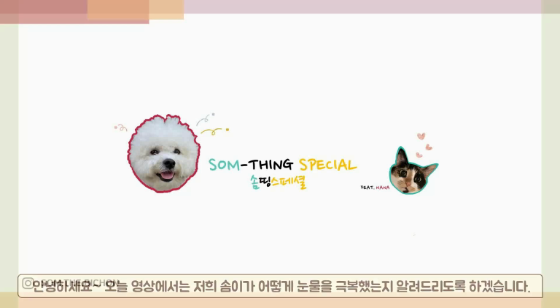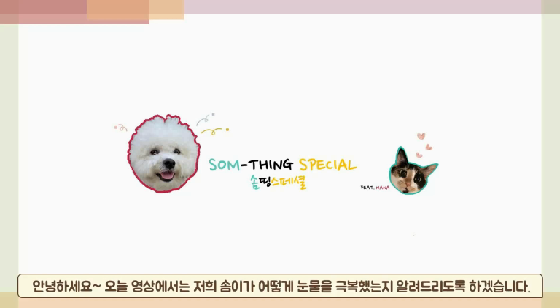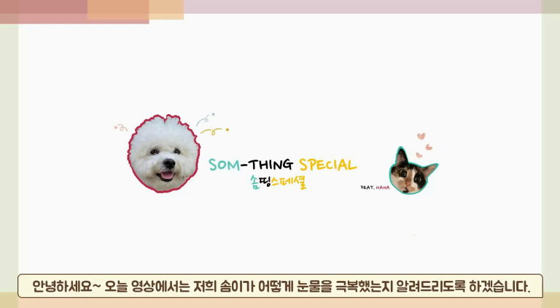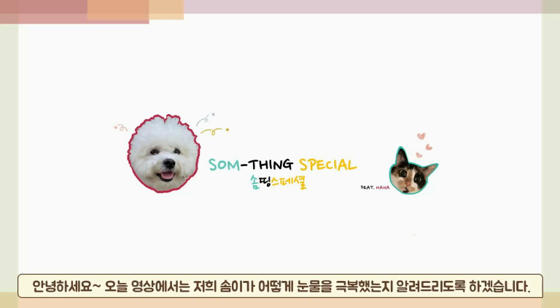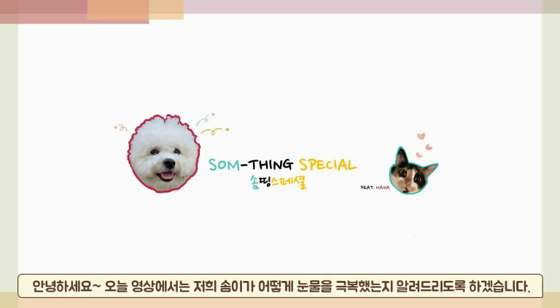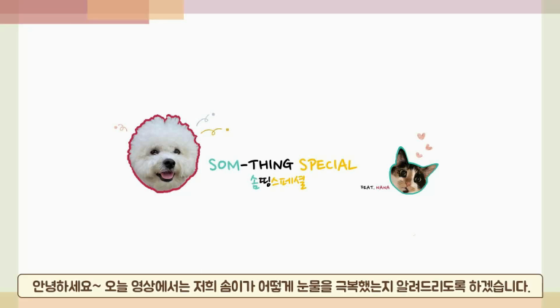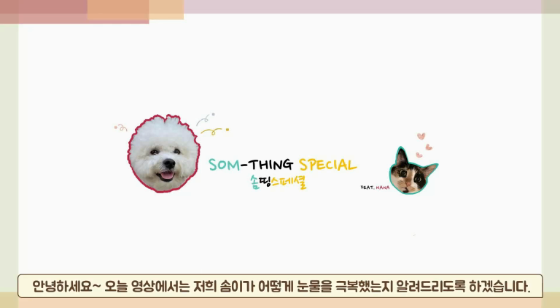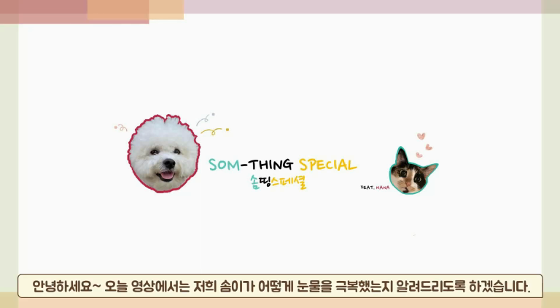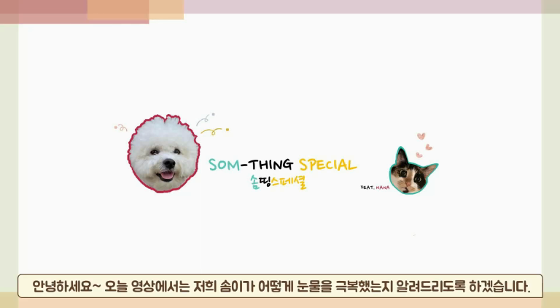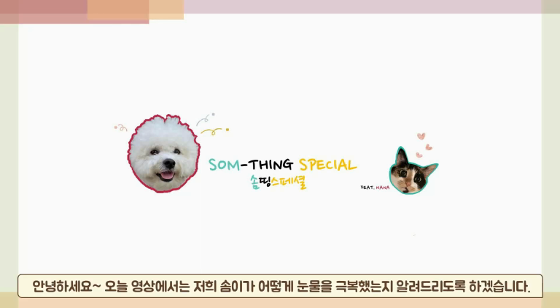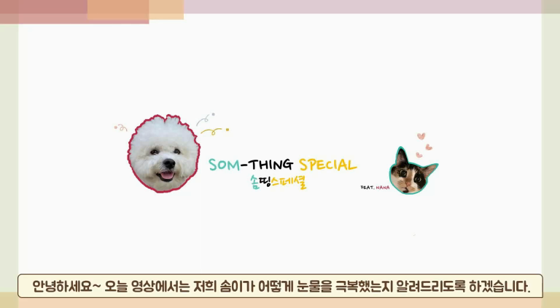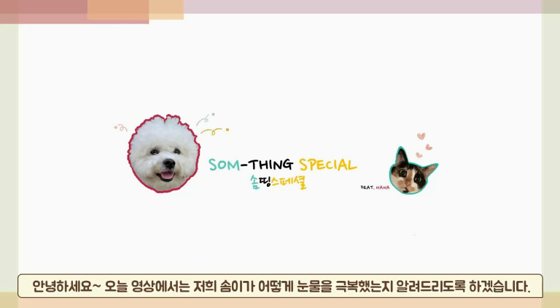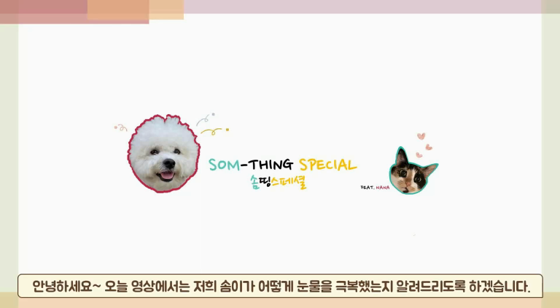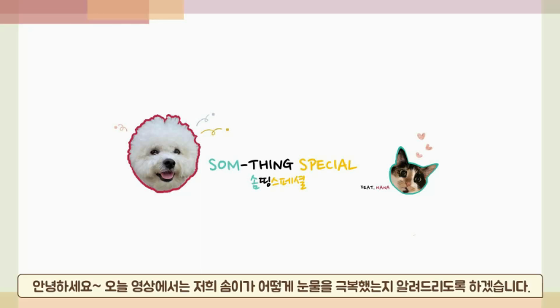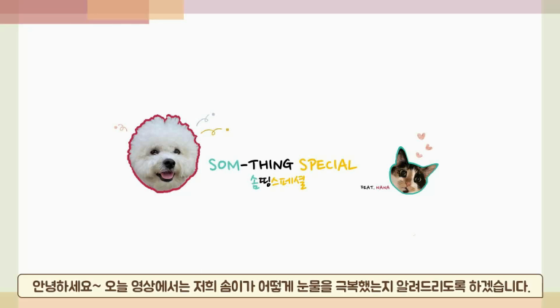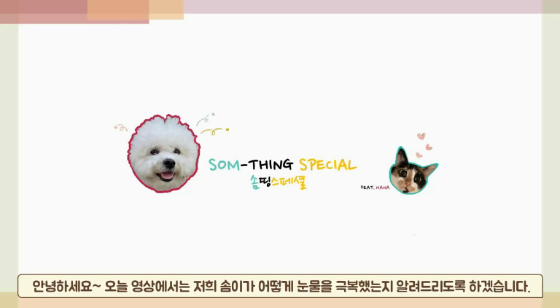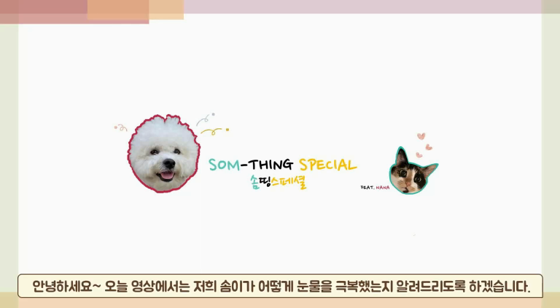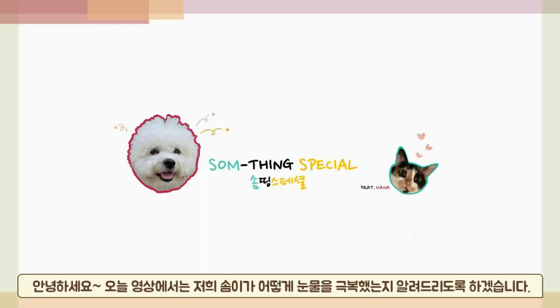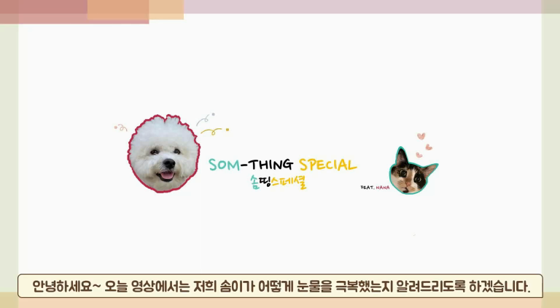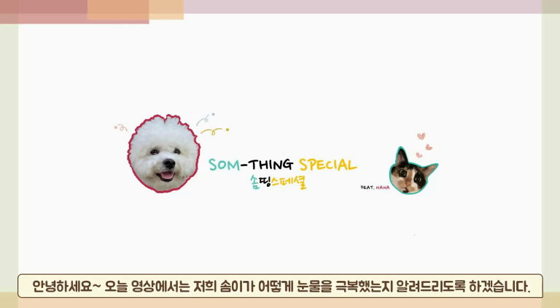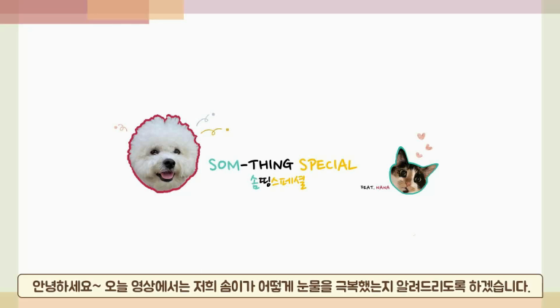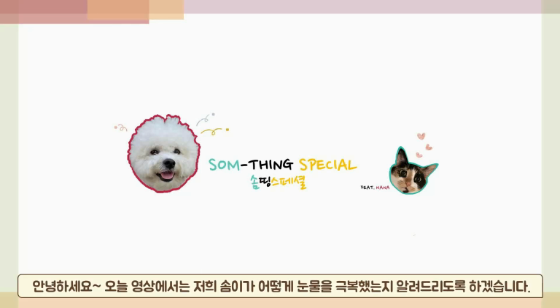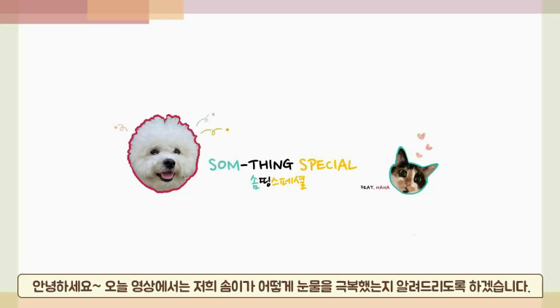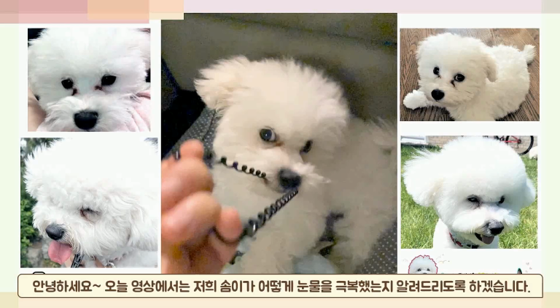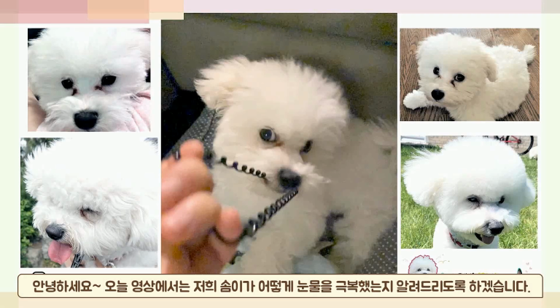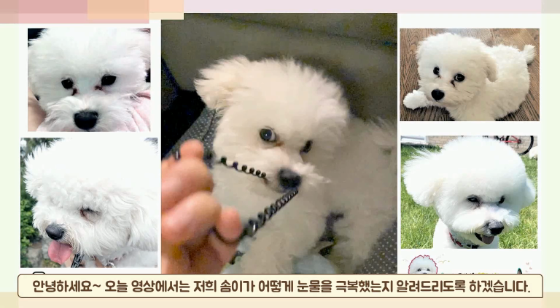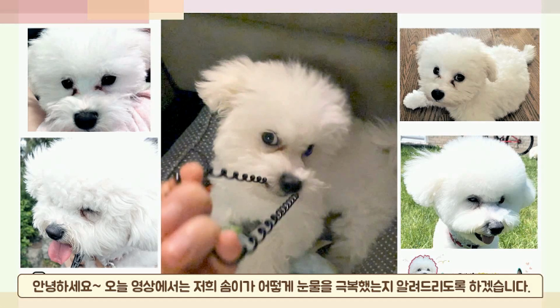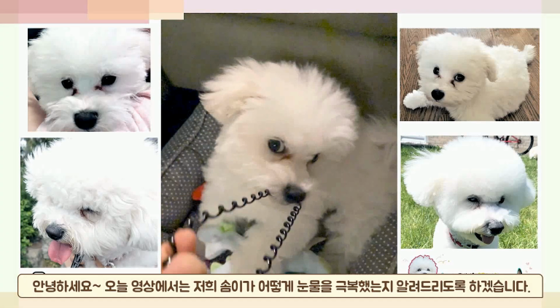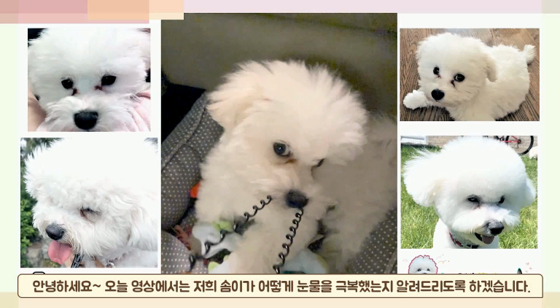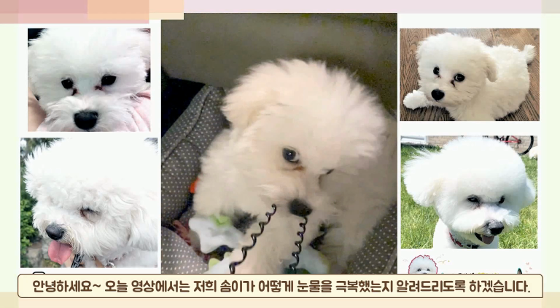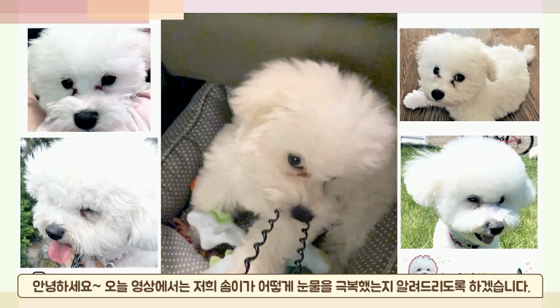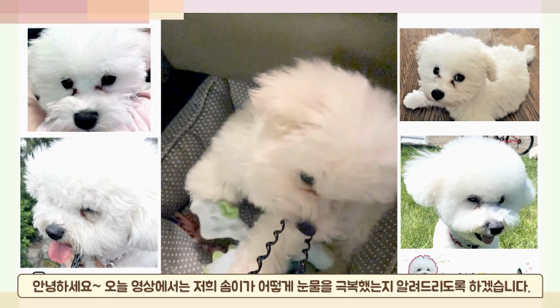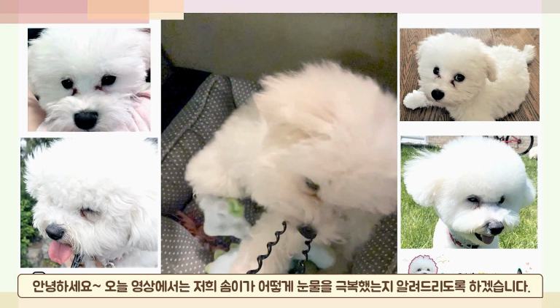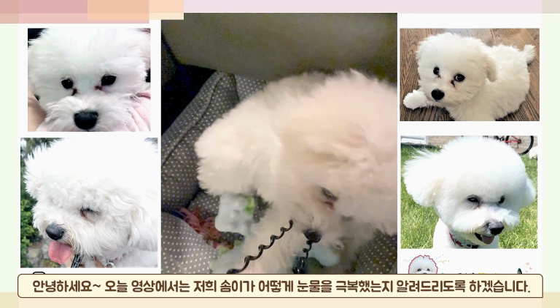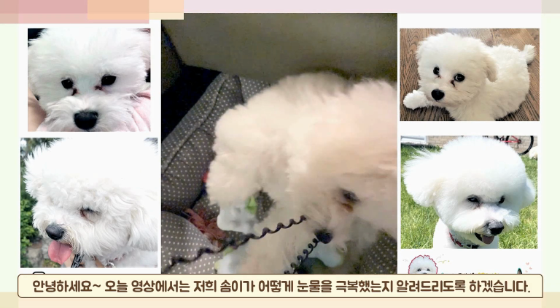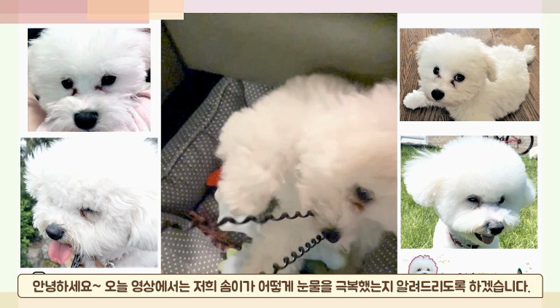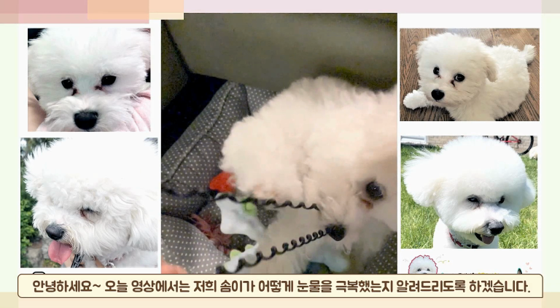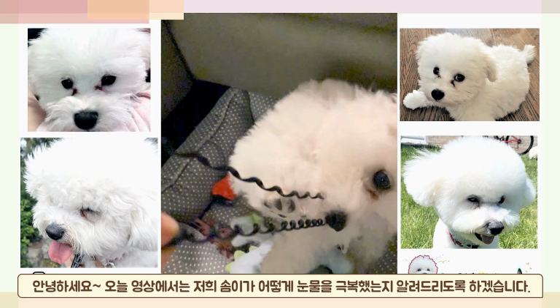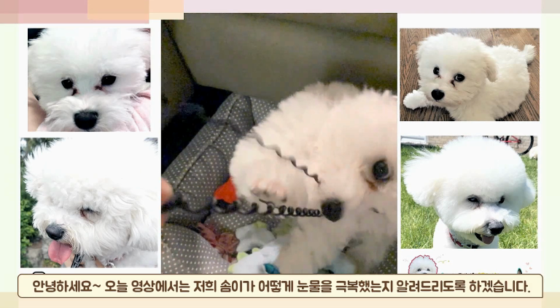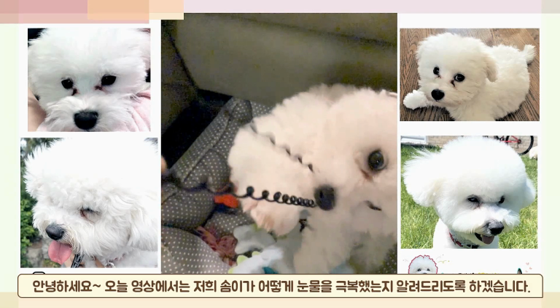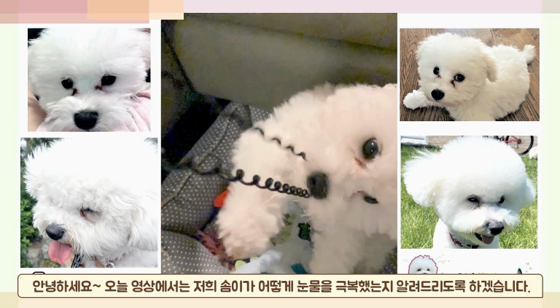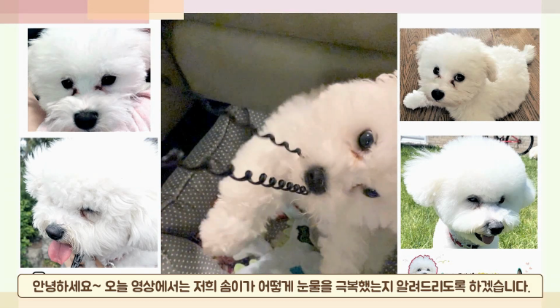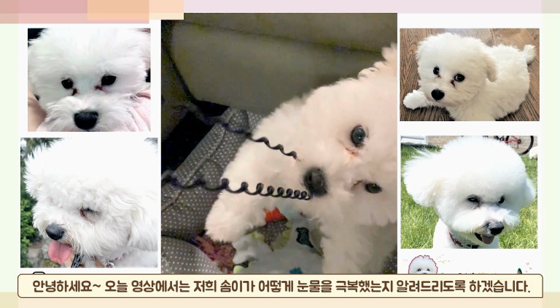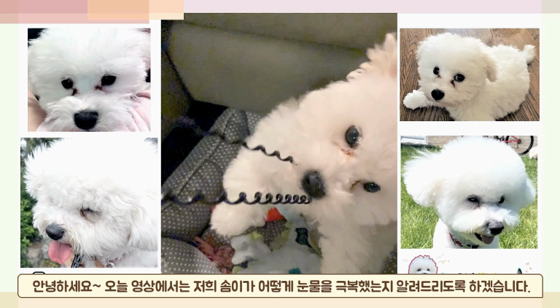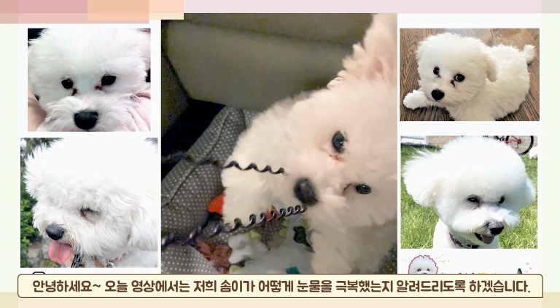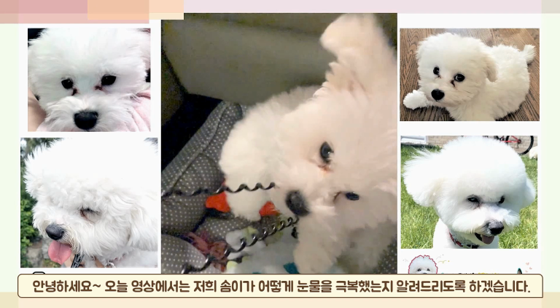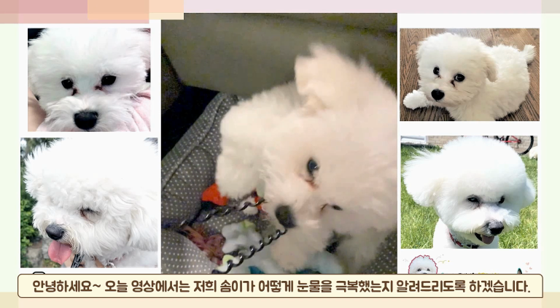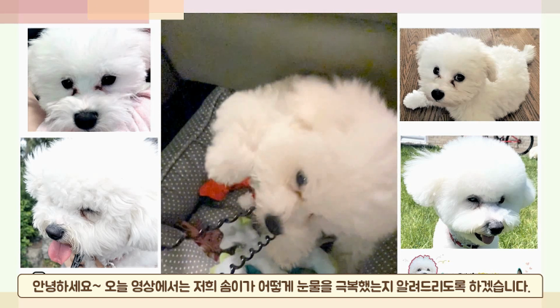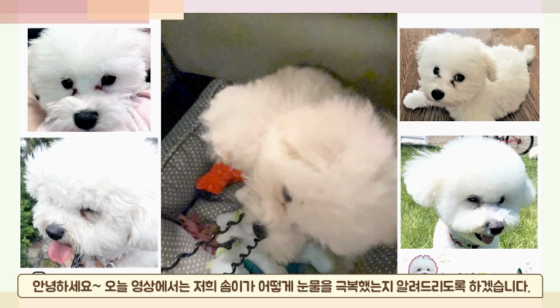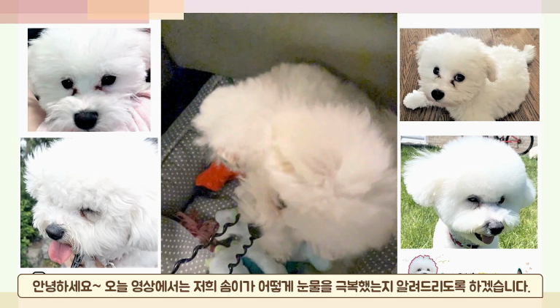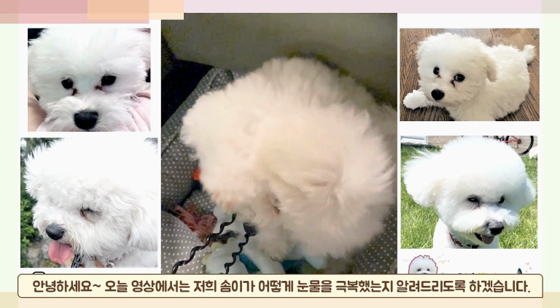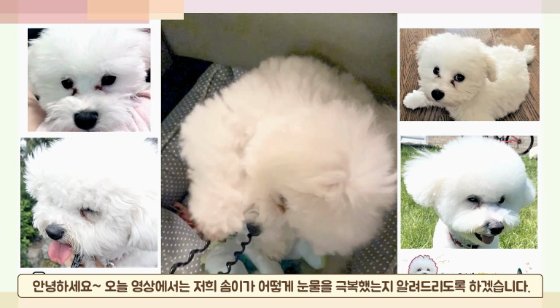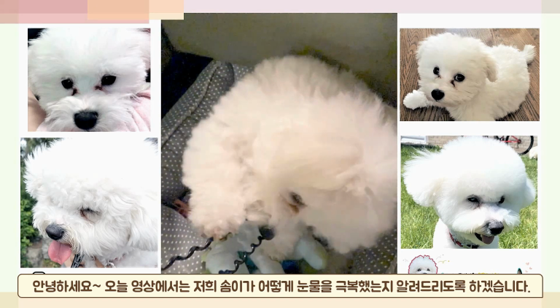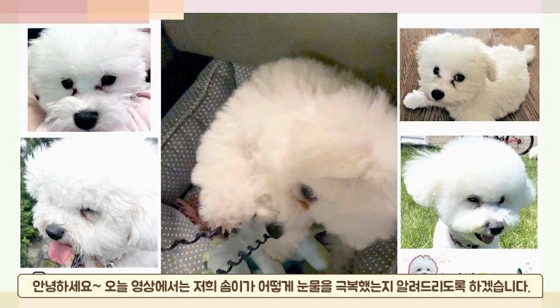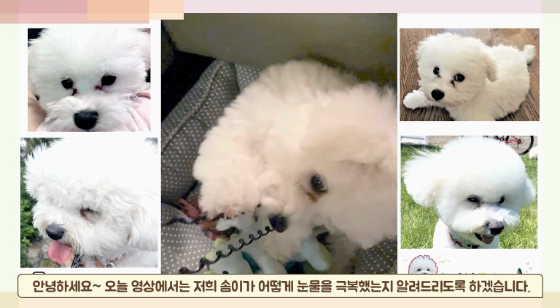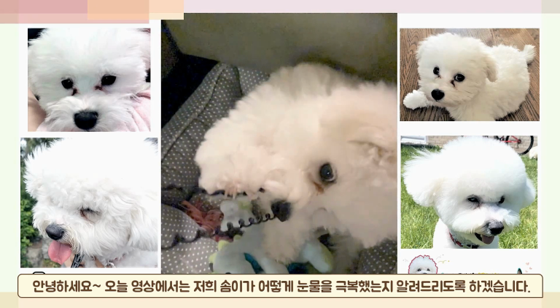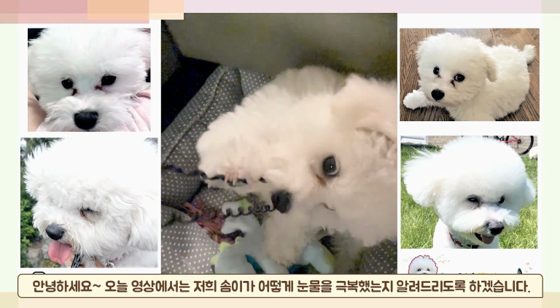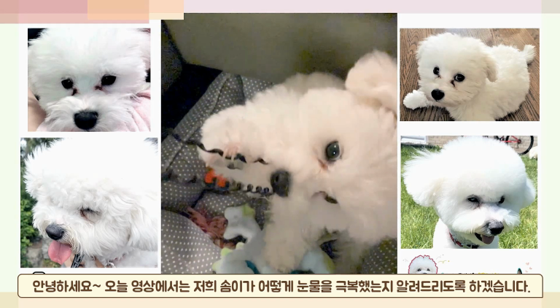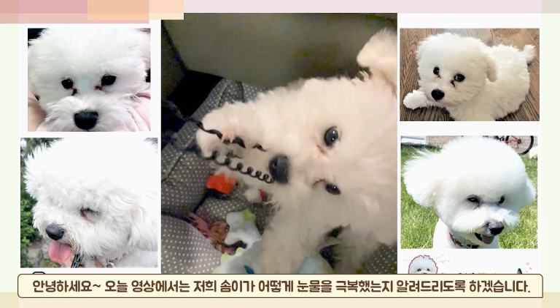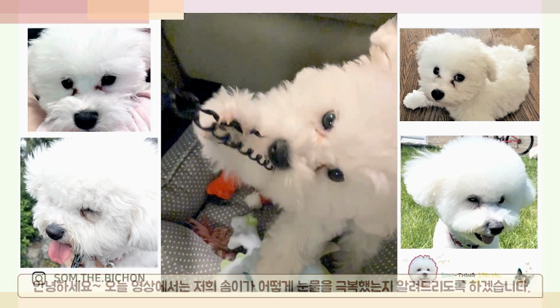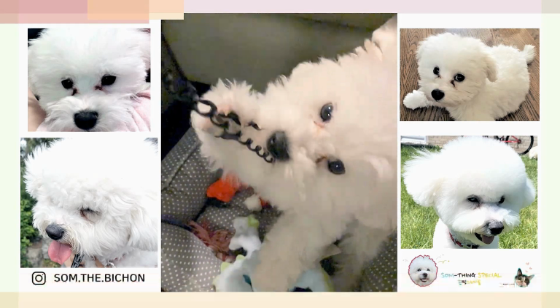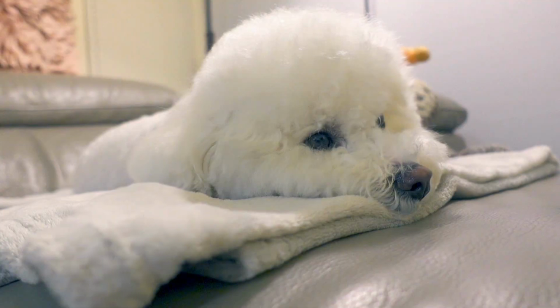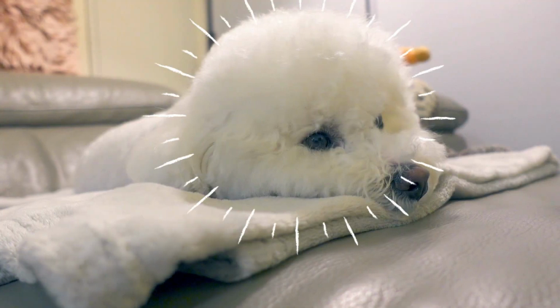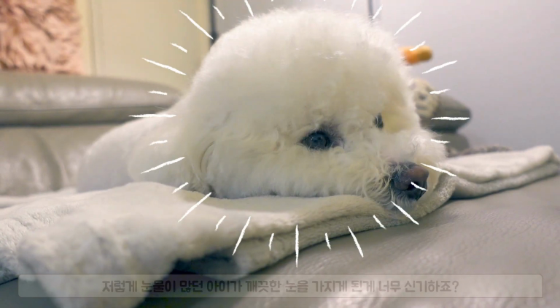In this video, we'll share the secret of how you can turn this teary puppy into this.